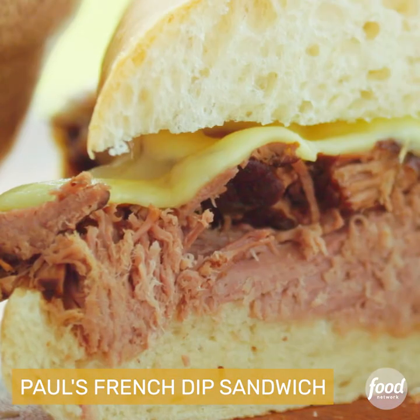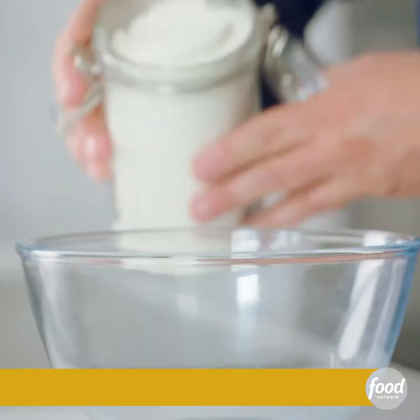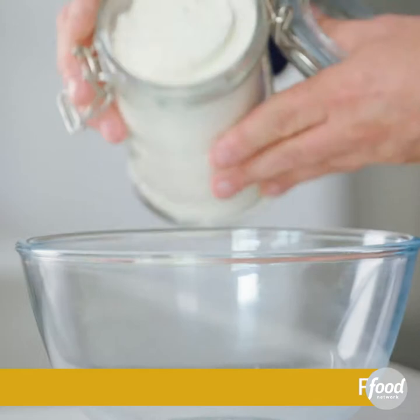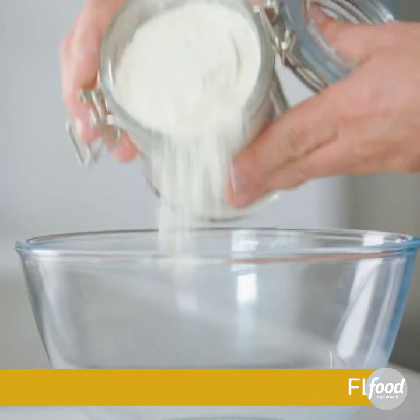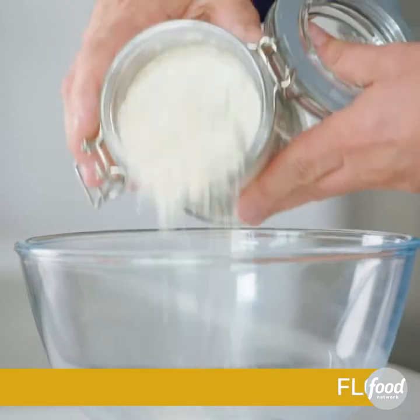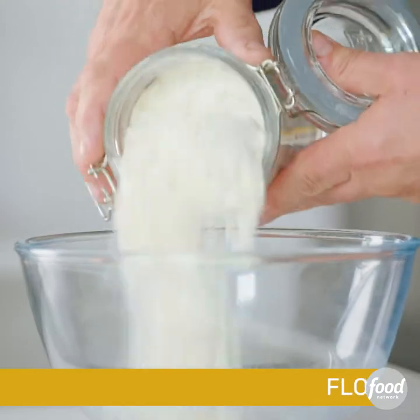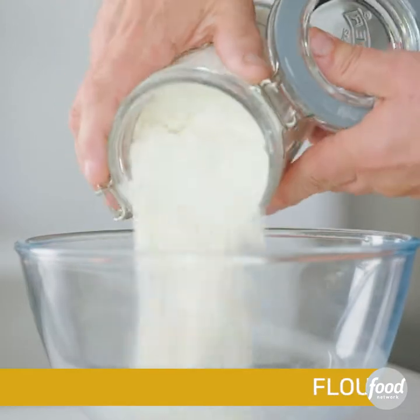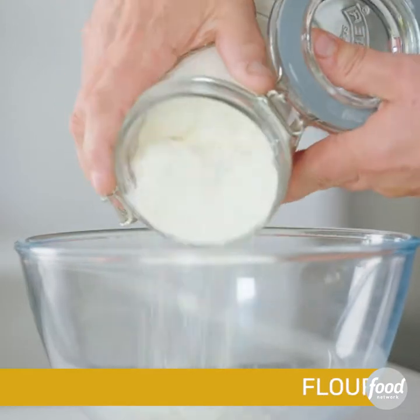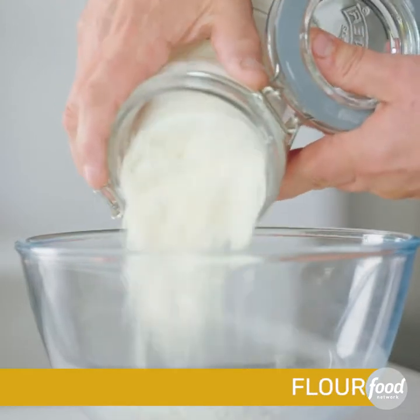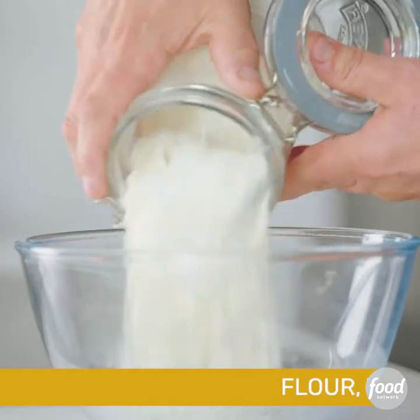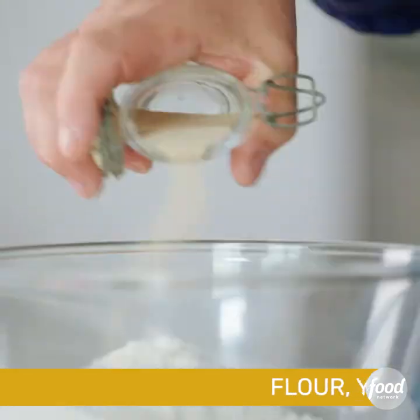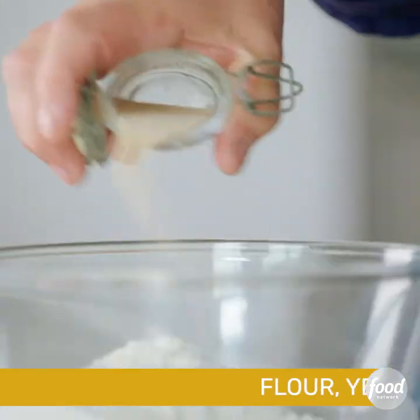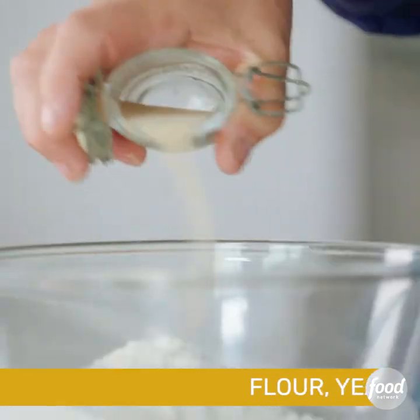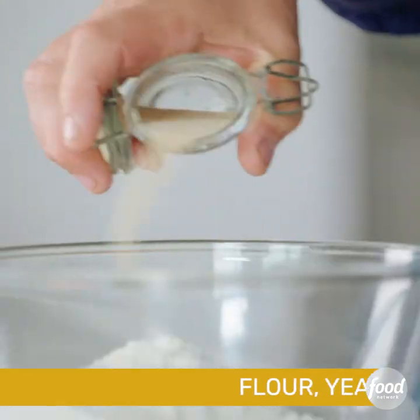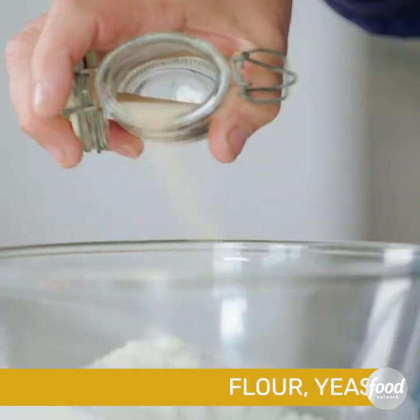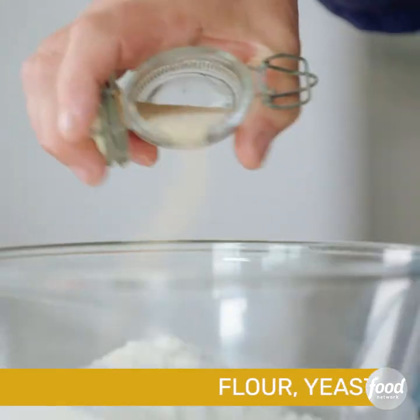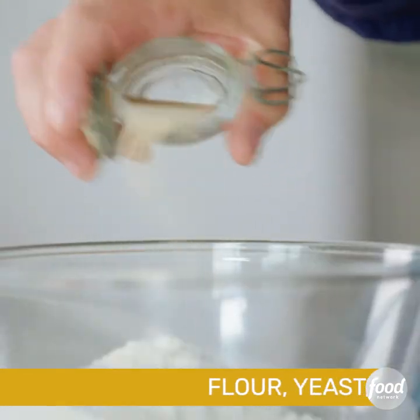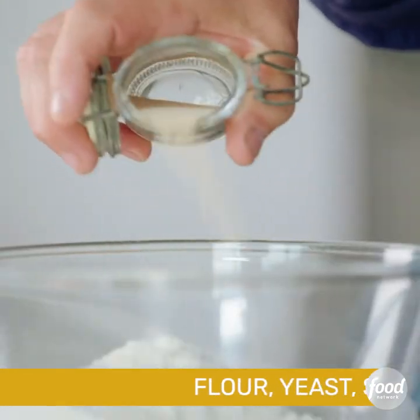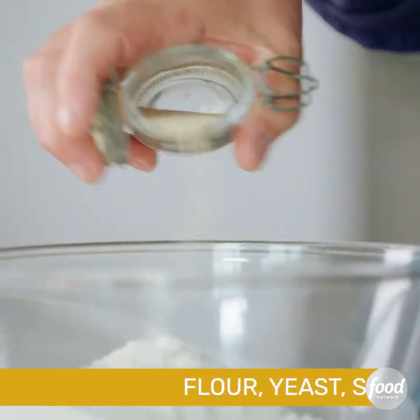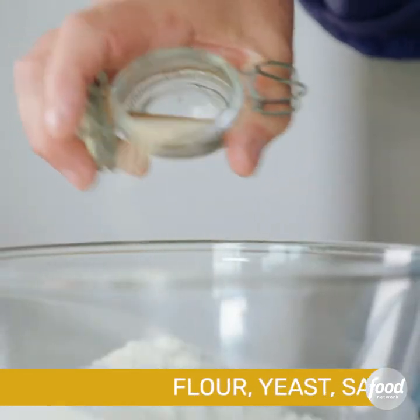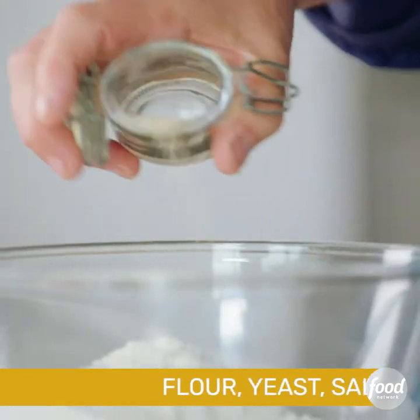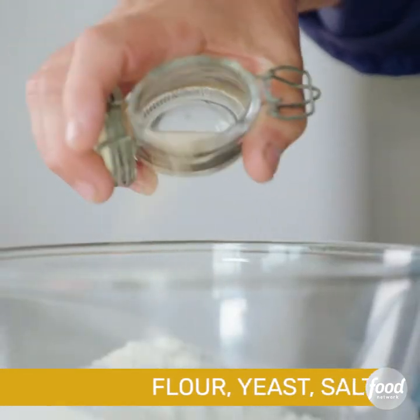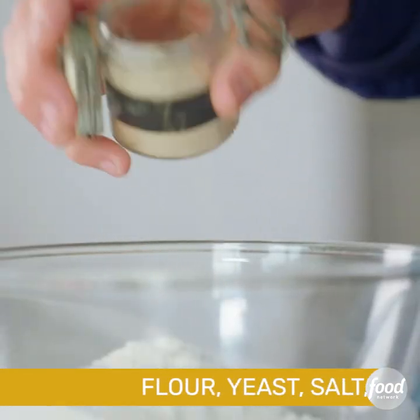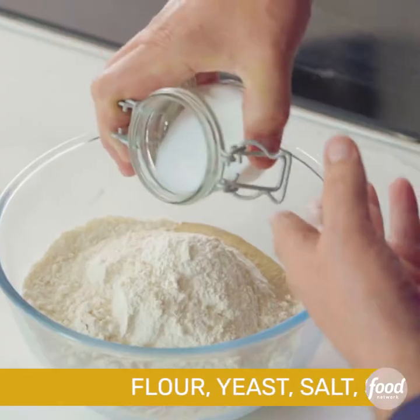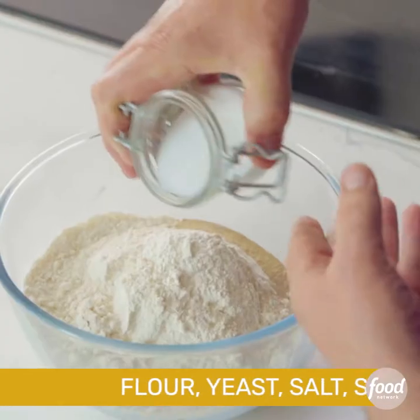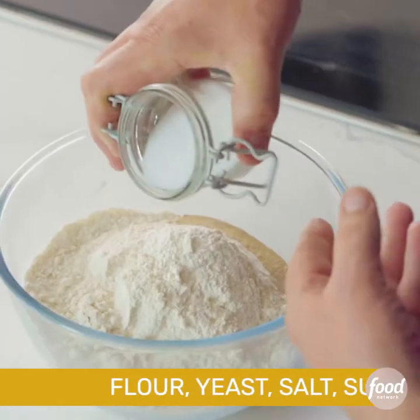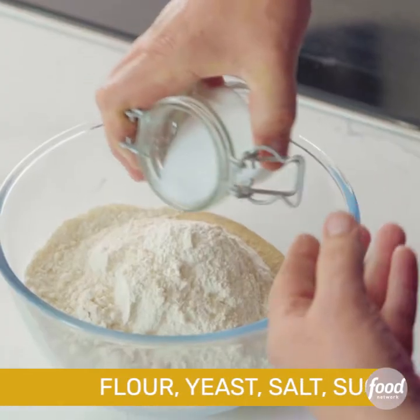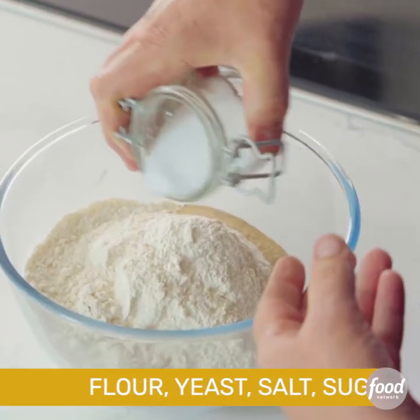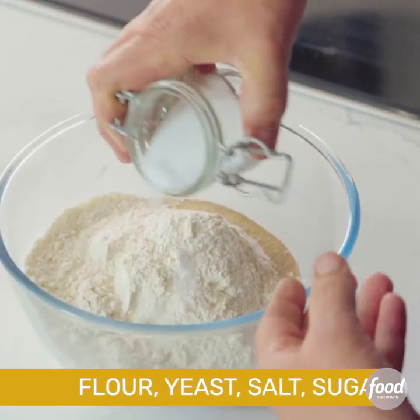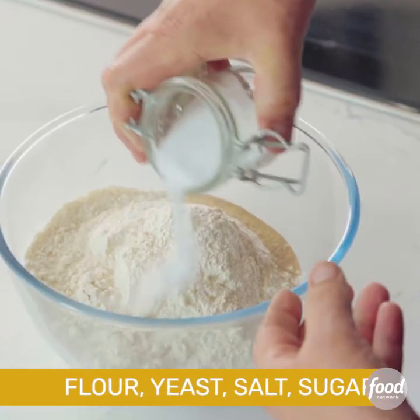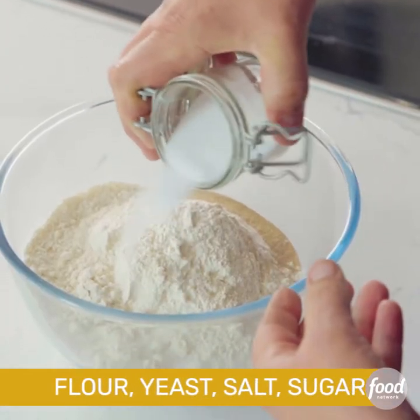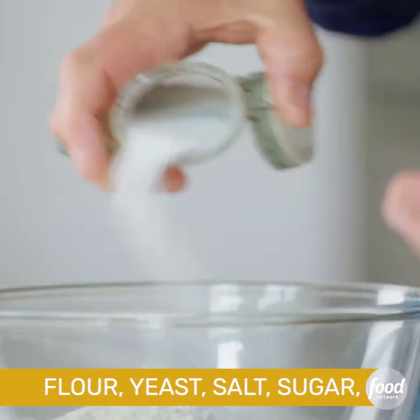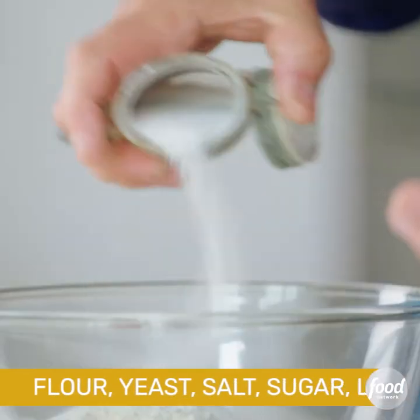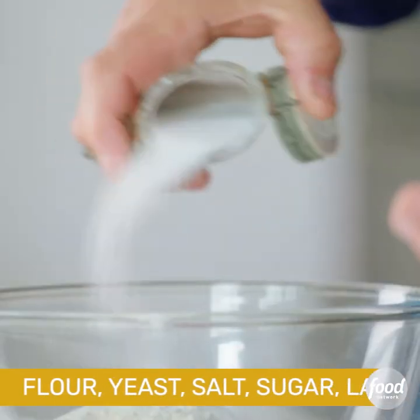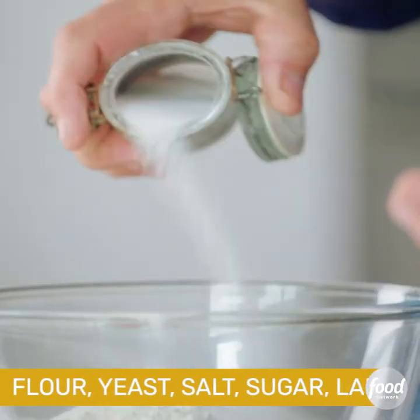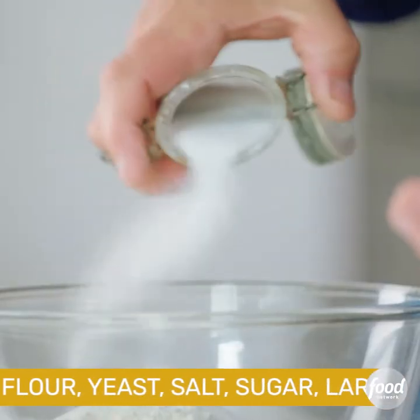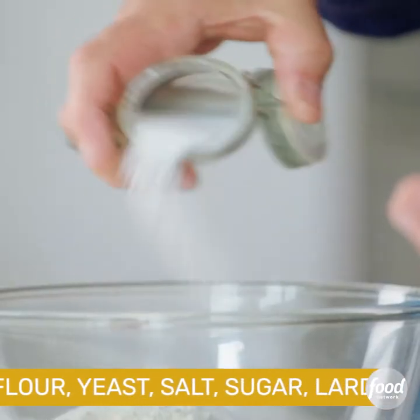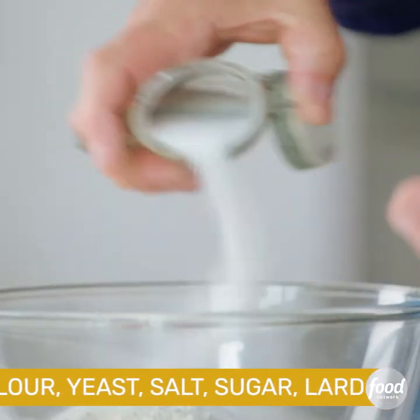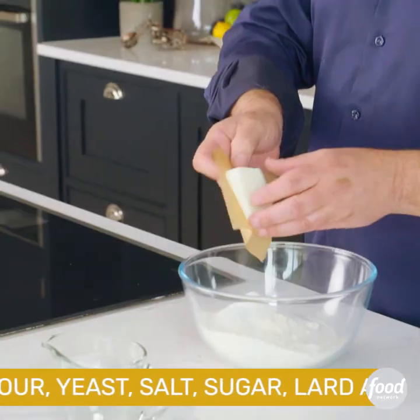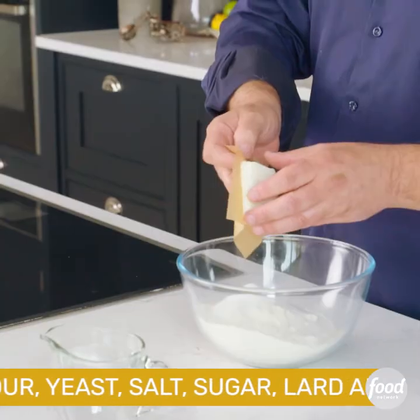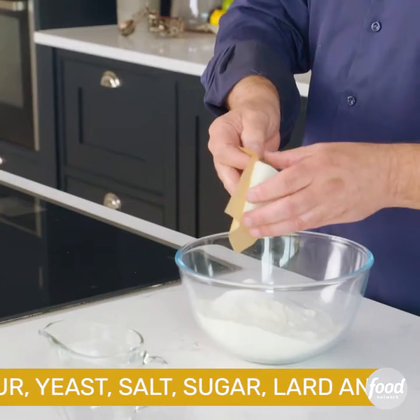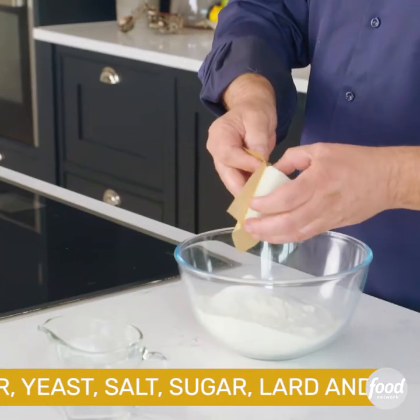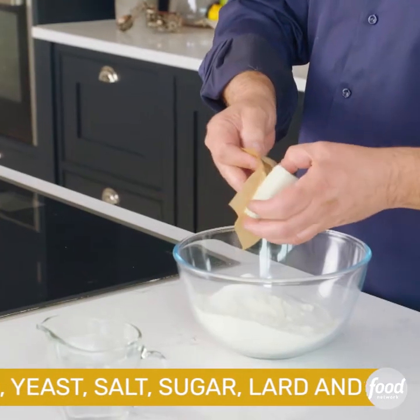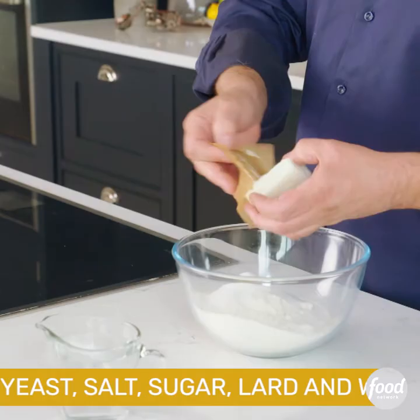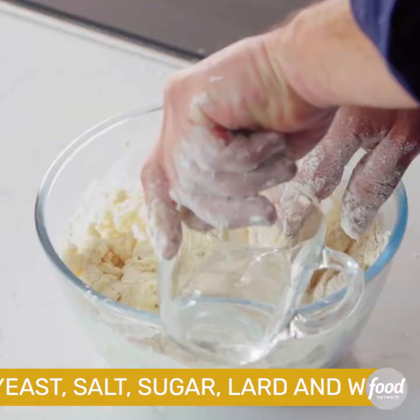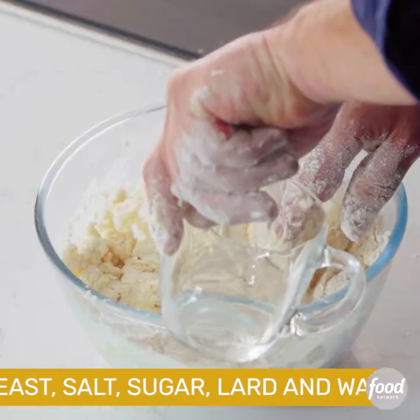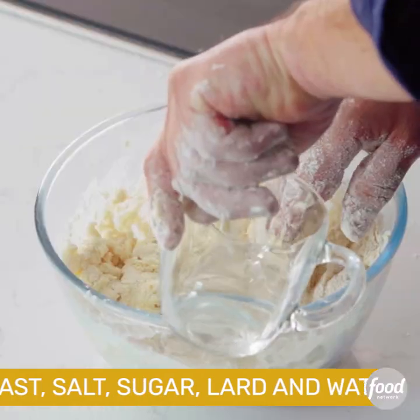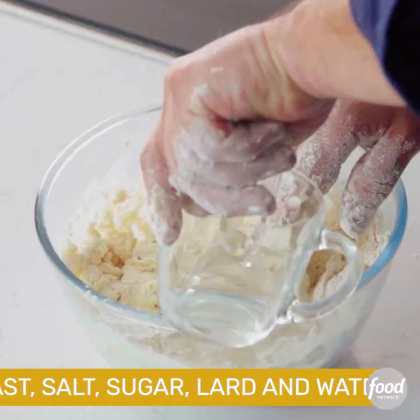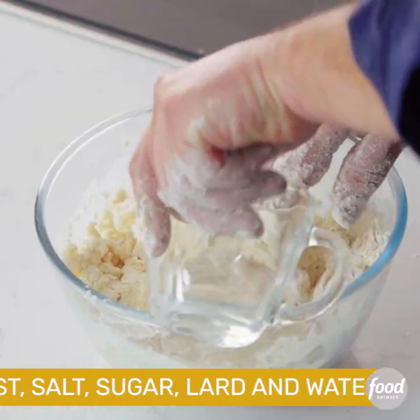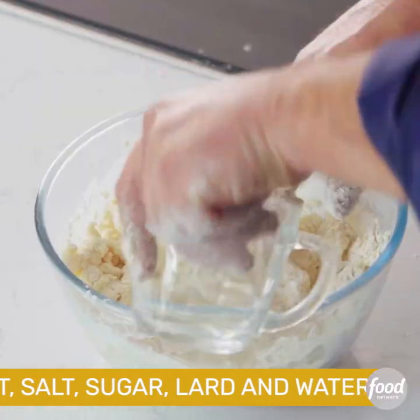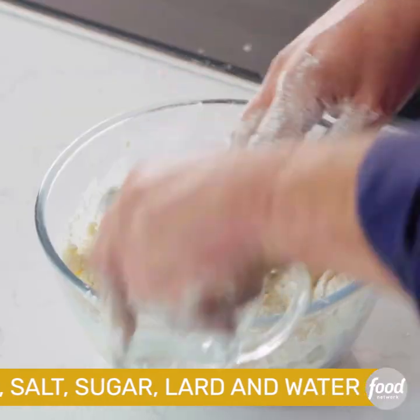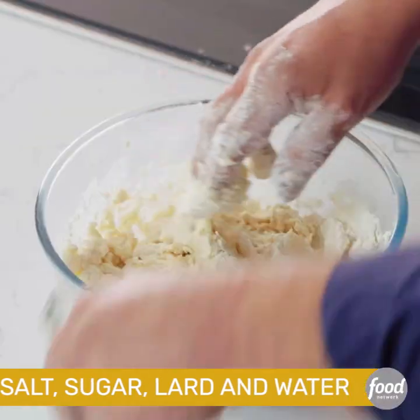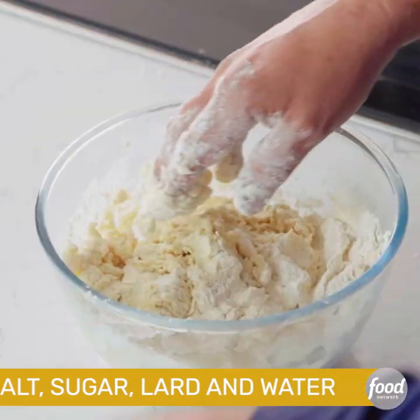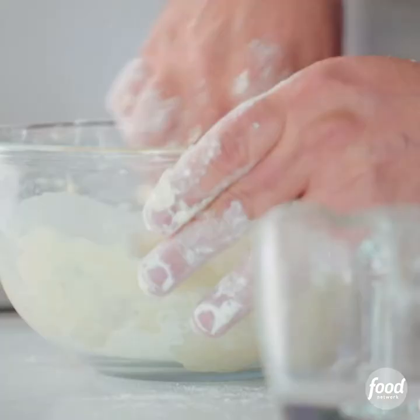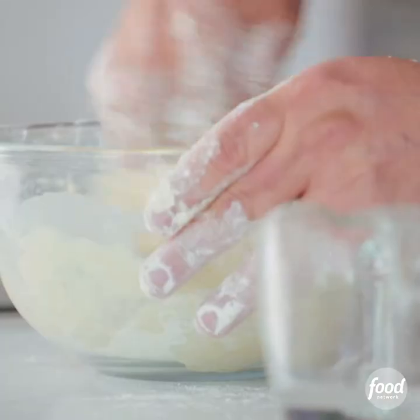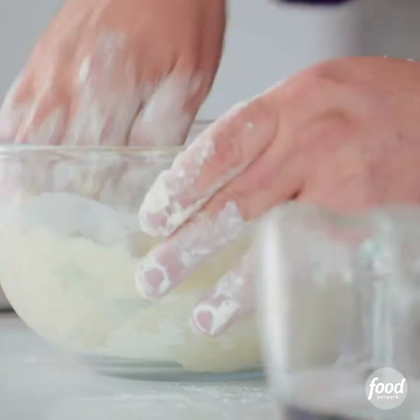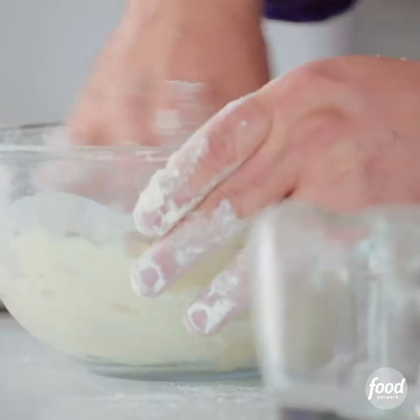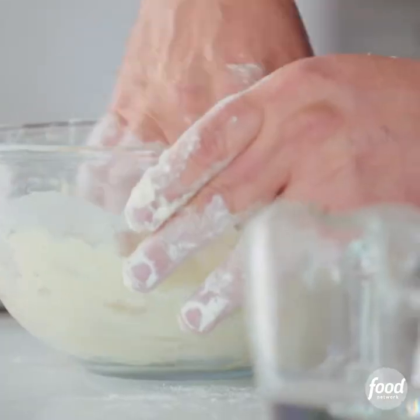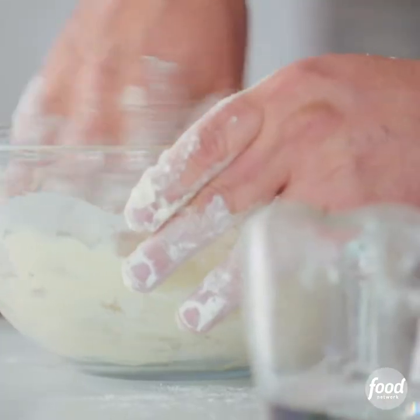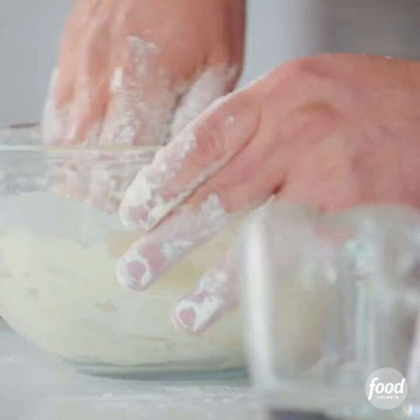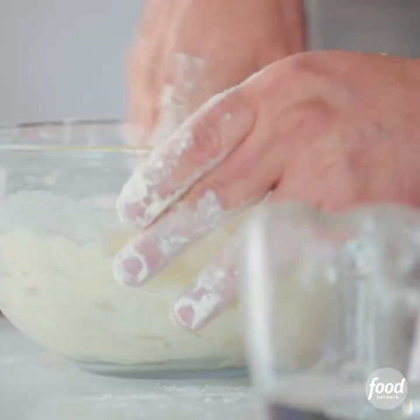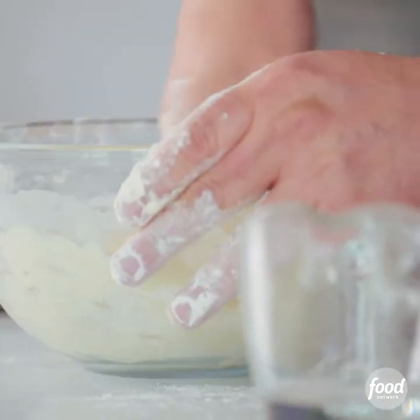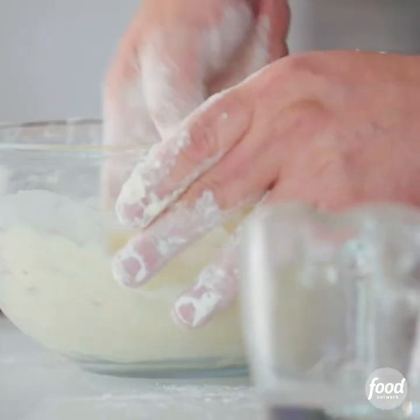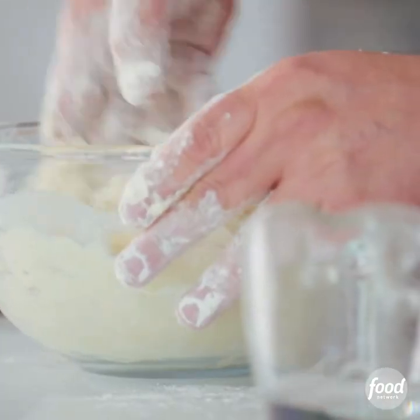Flour goes straight in, yeast, which is fast action, salt, sugar, lard. Put a little bit of water in, mix that round with your fingertips.